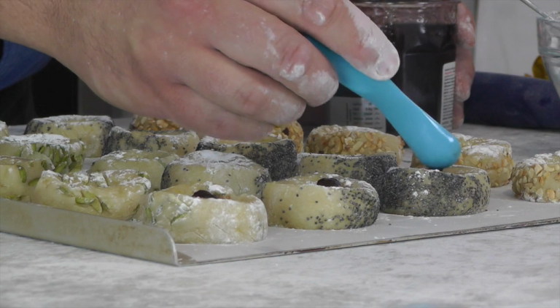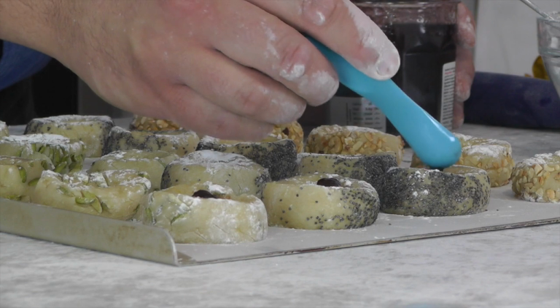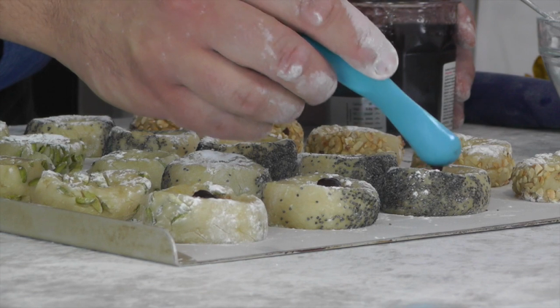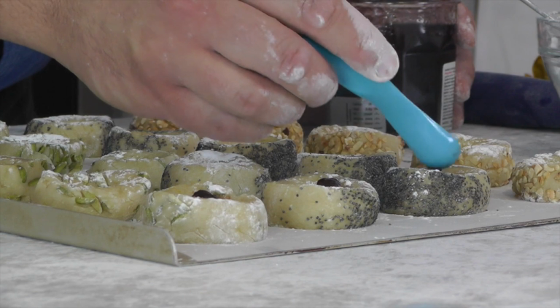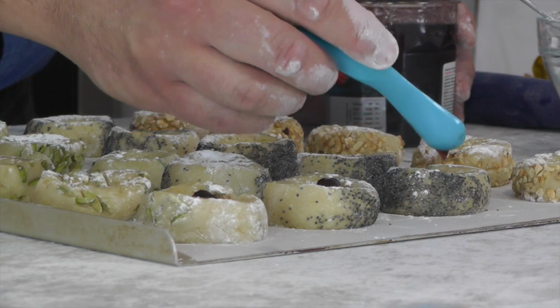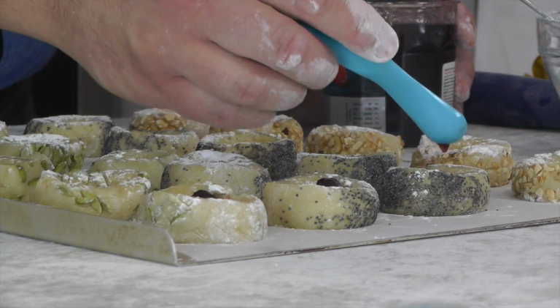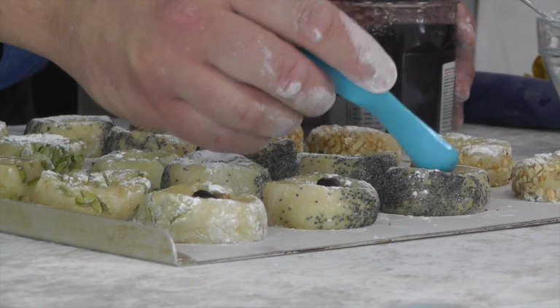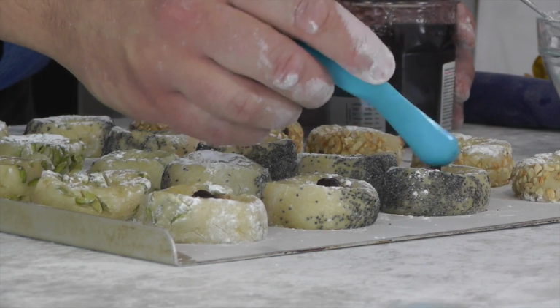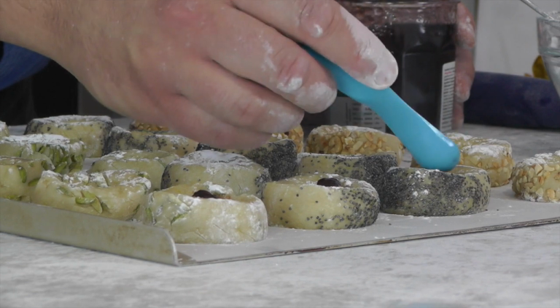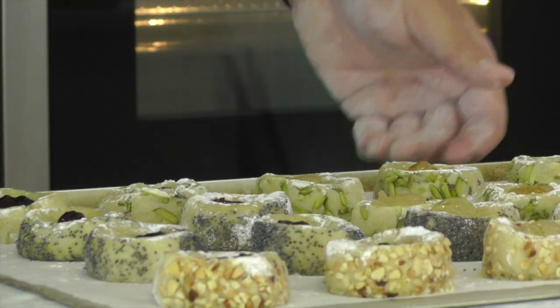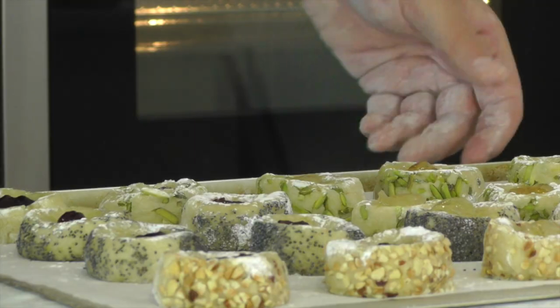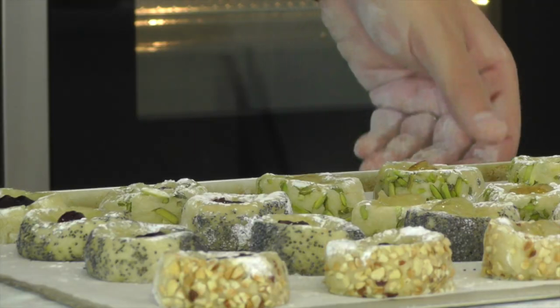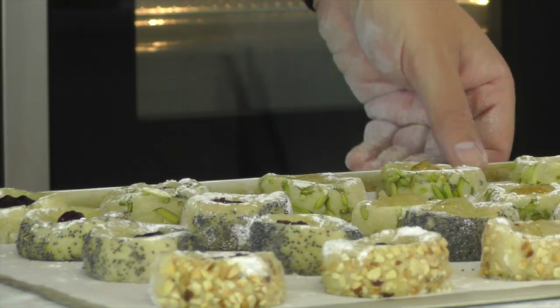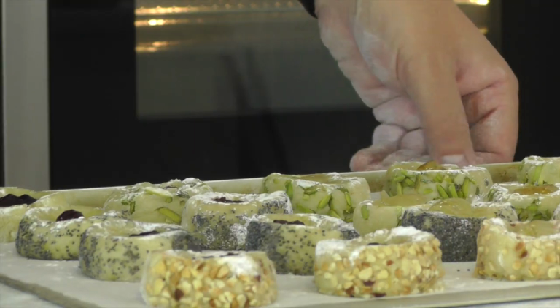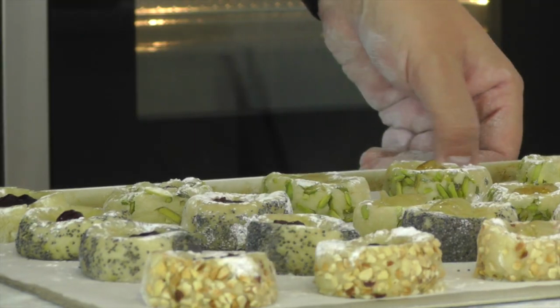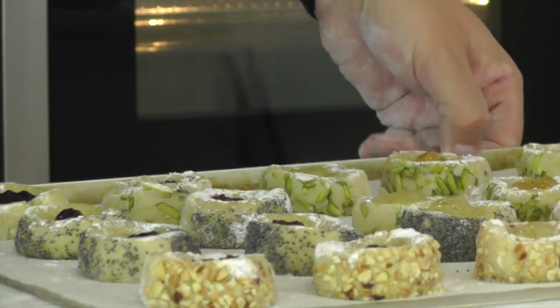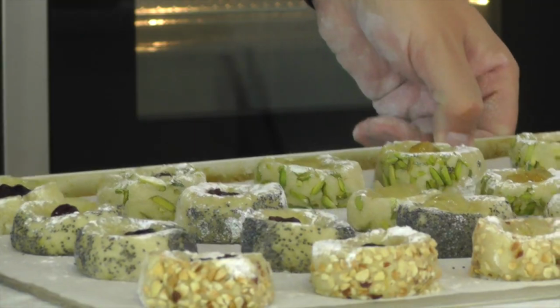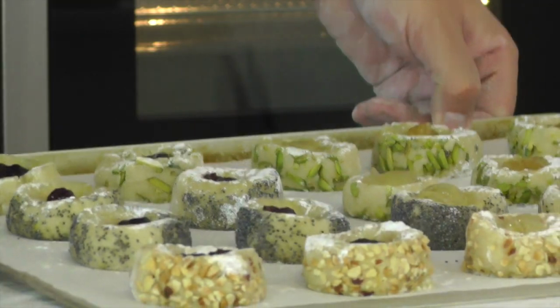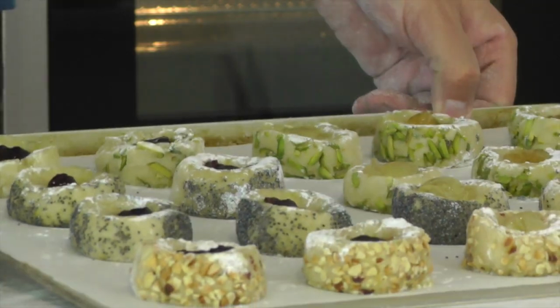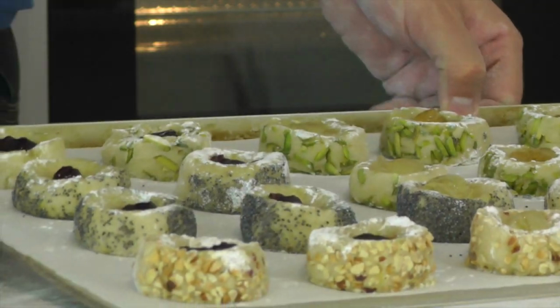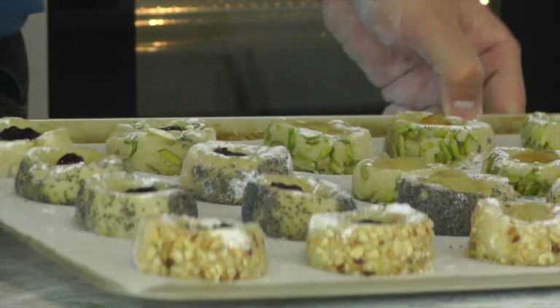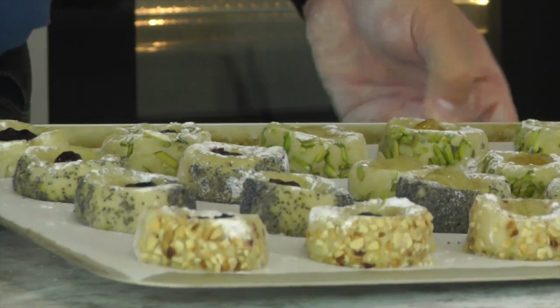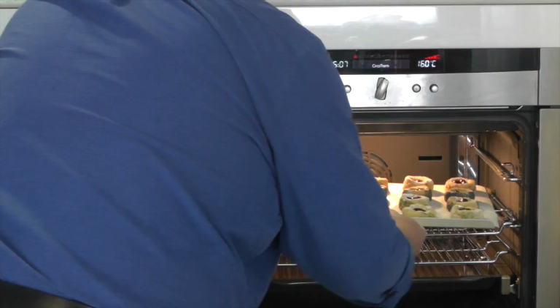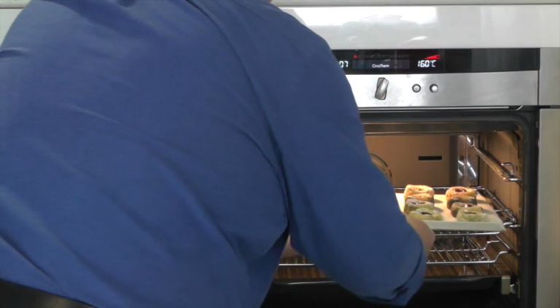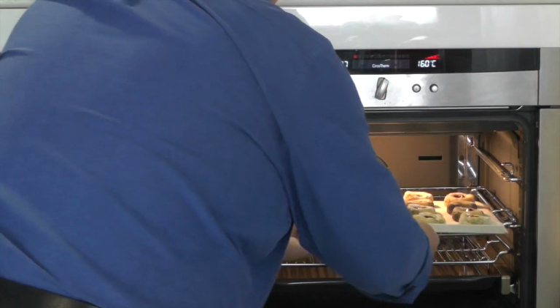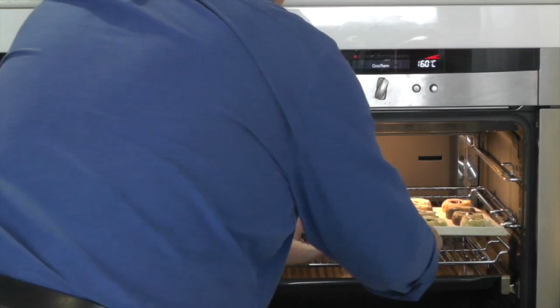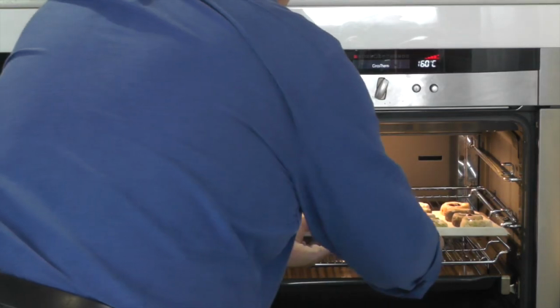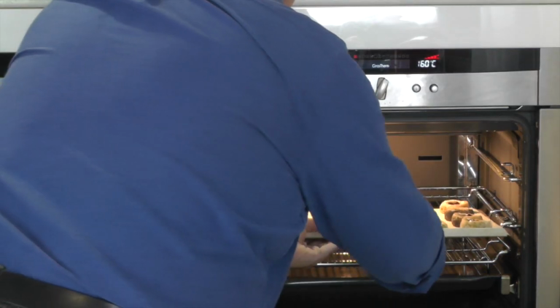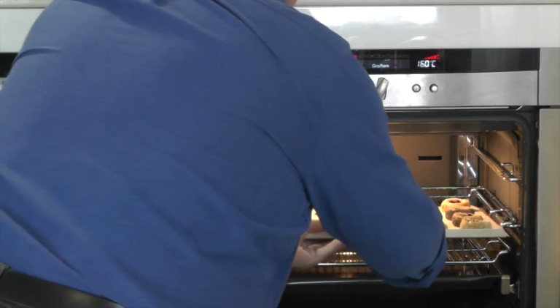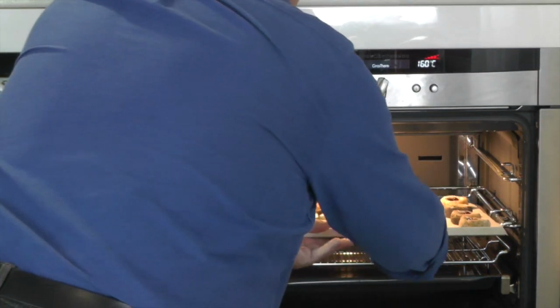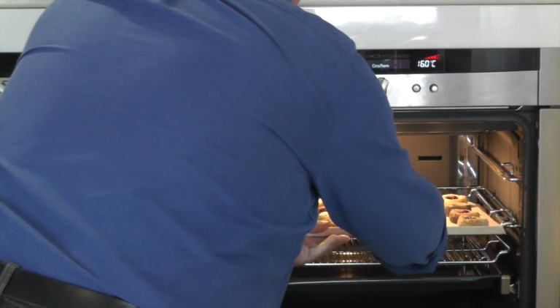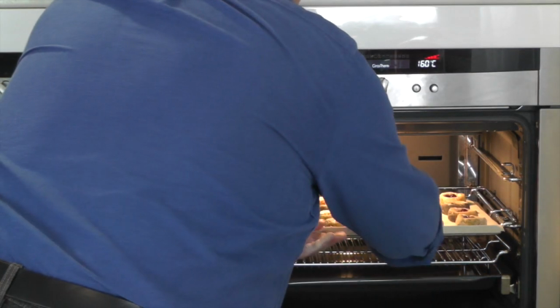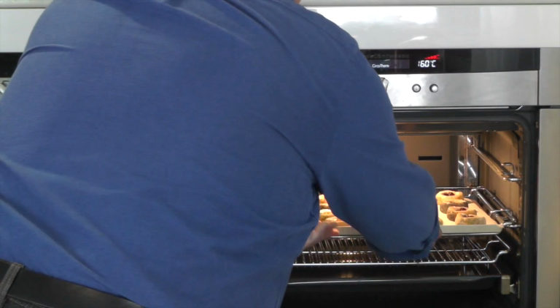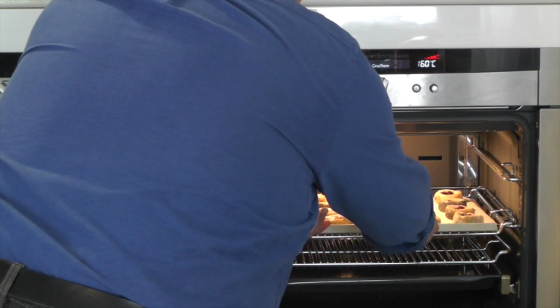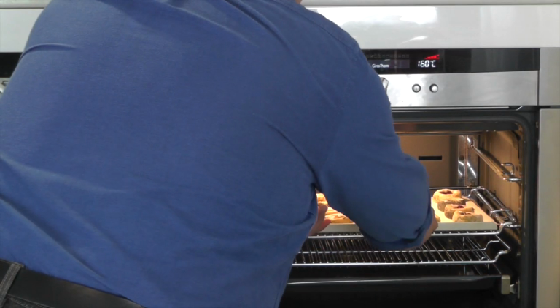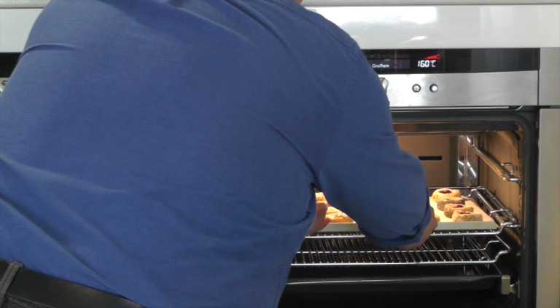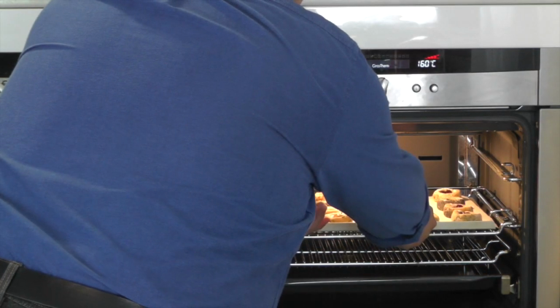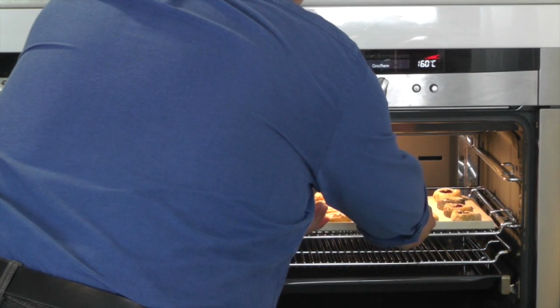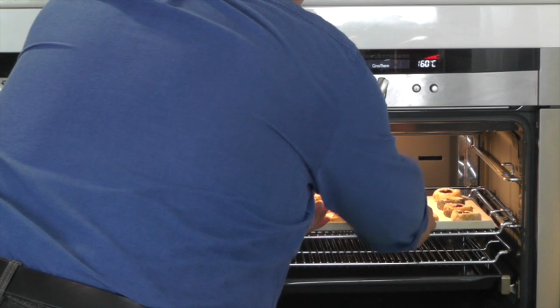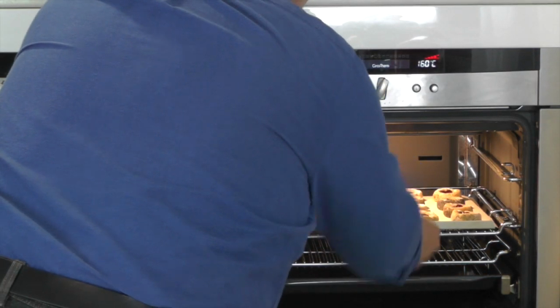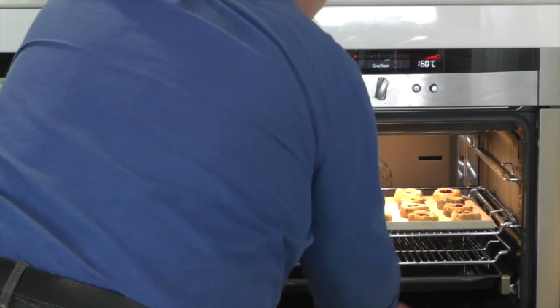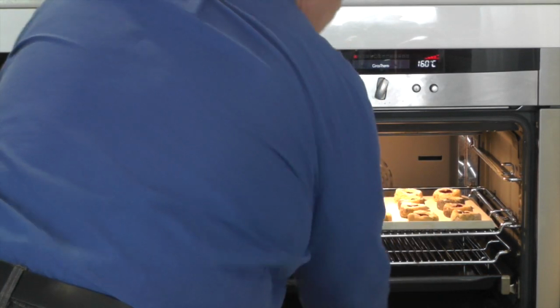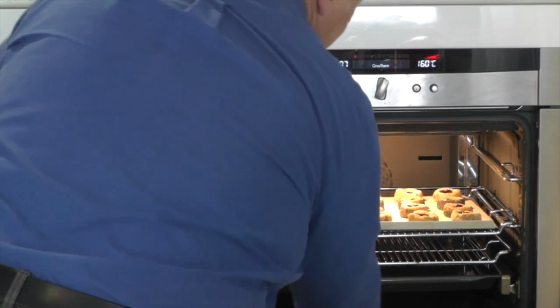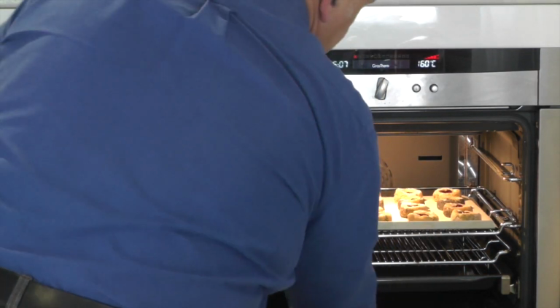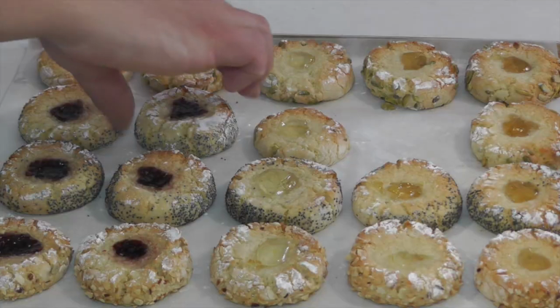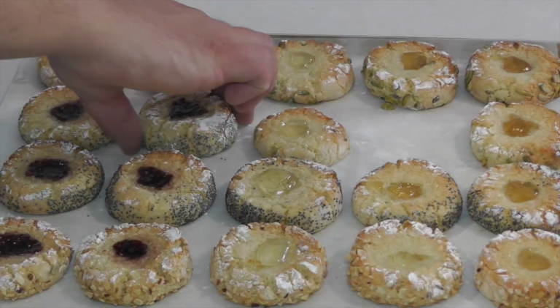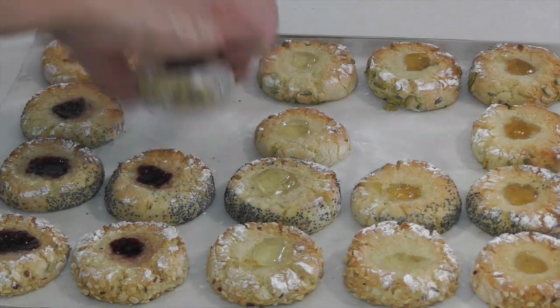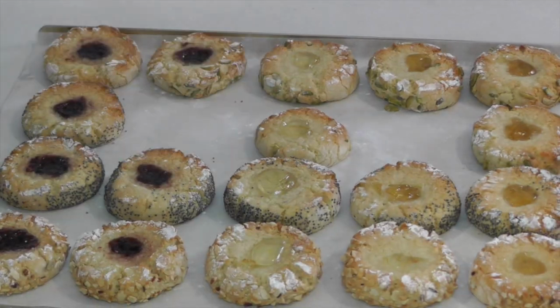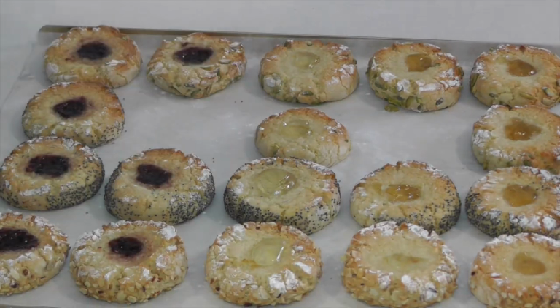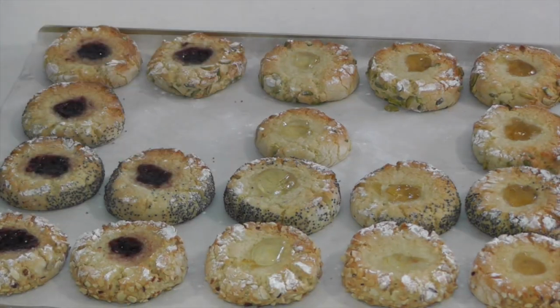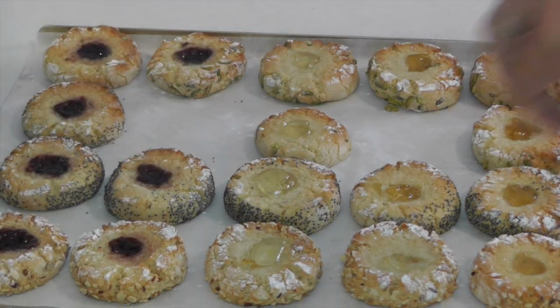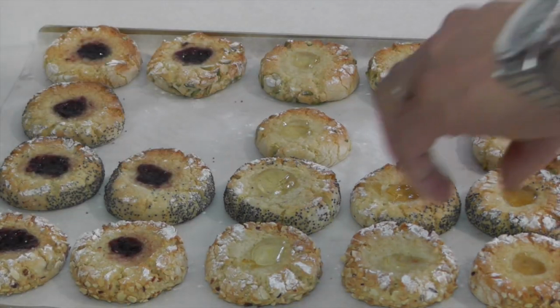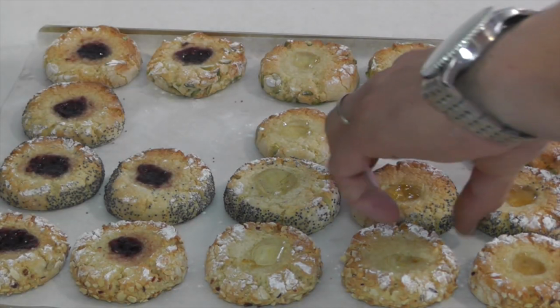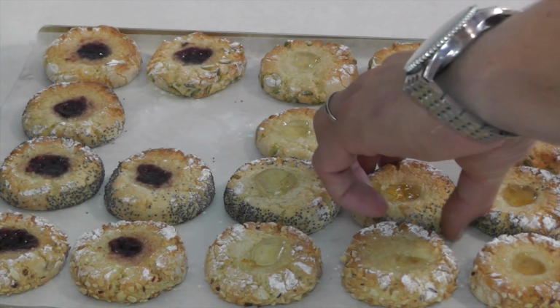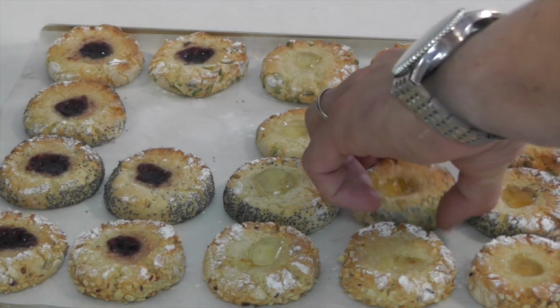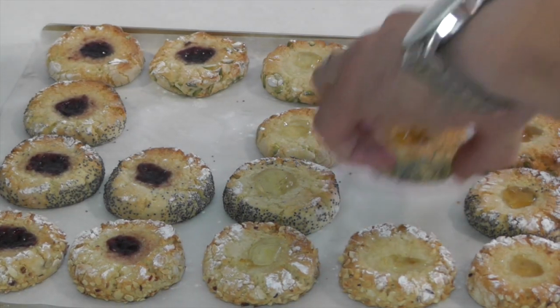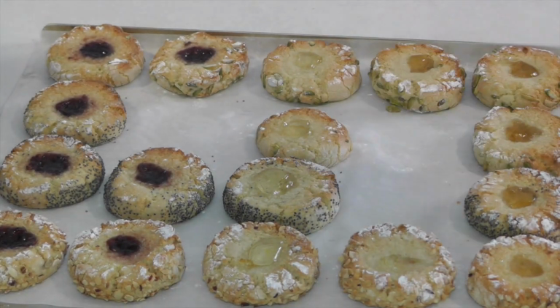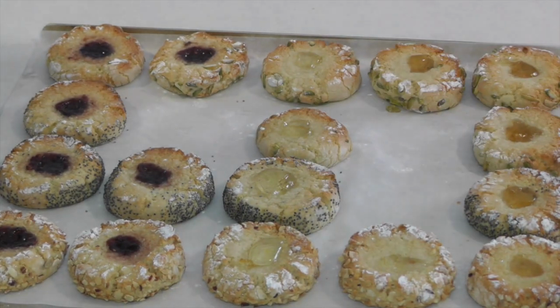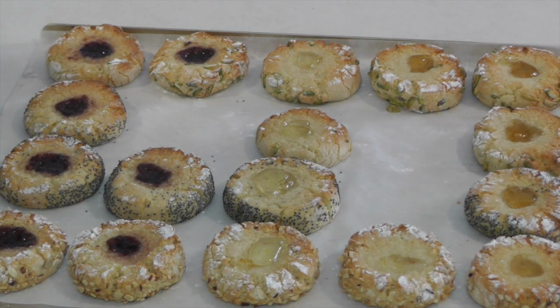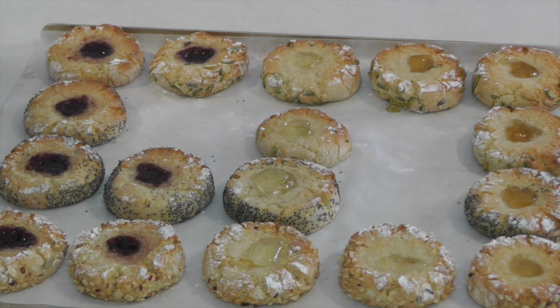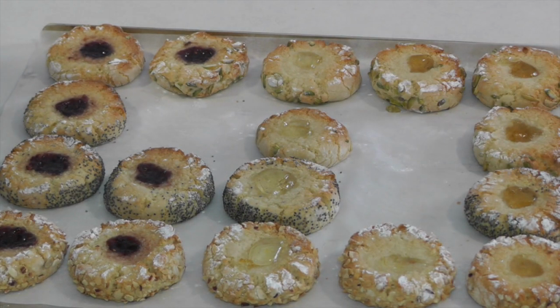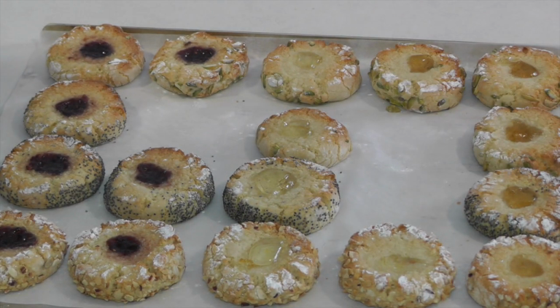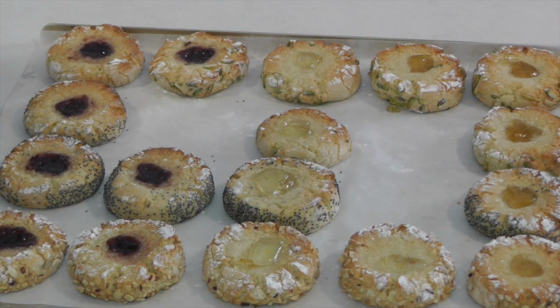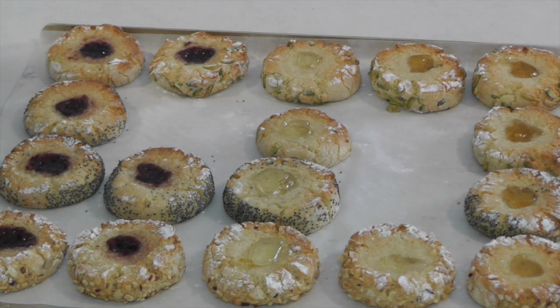This is a really simple recipe and it's a great one to do with kids, so perfect for the summer holidays as well.